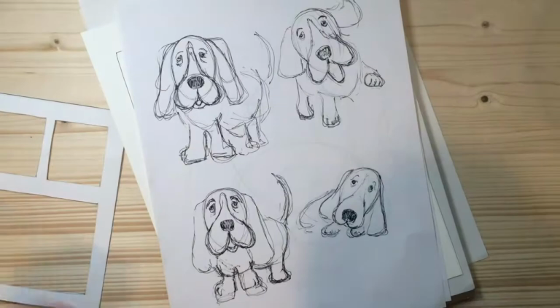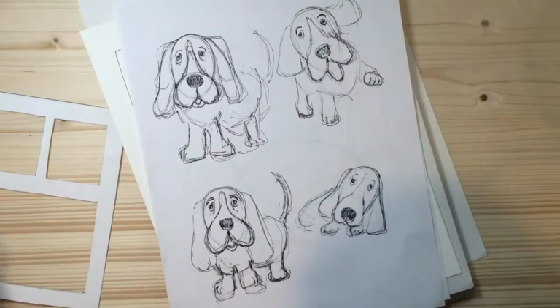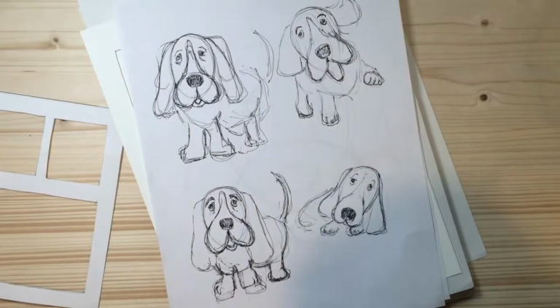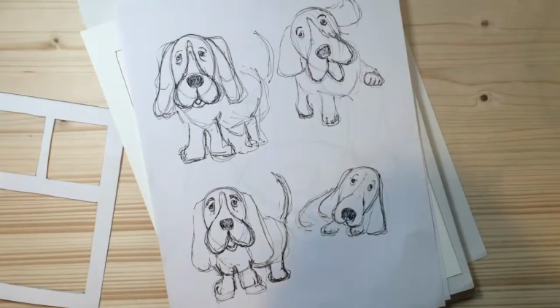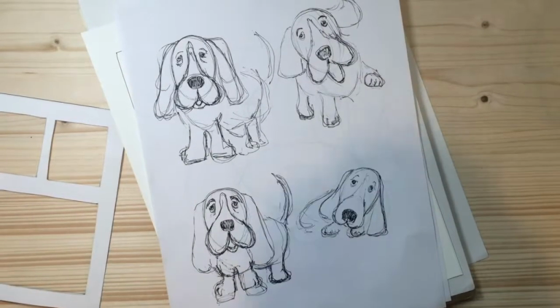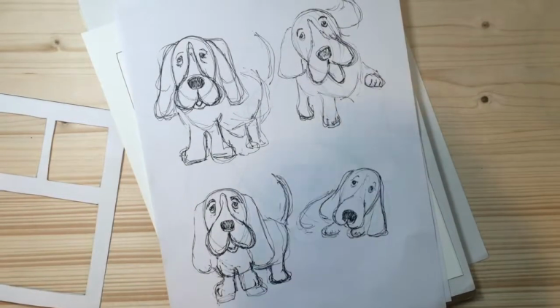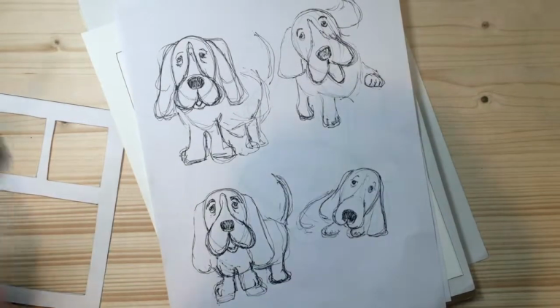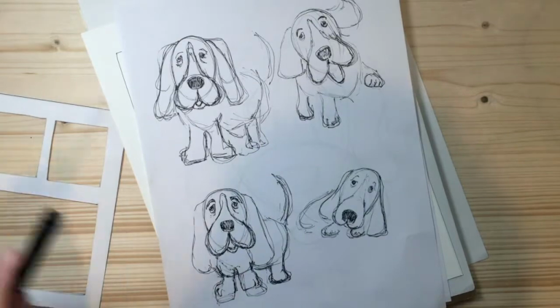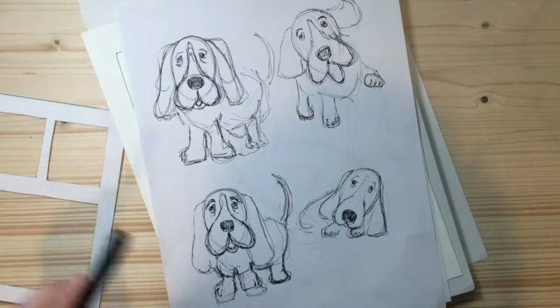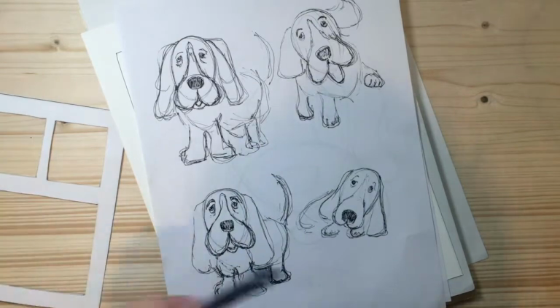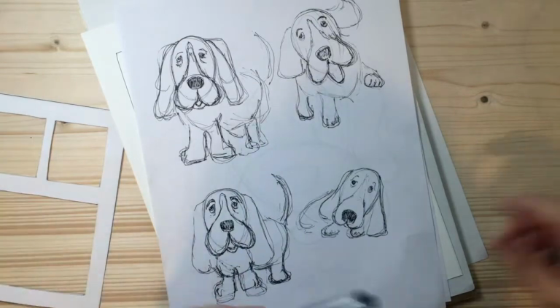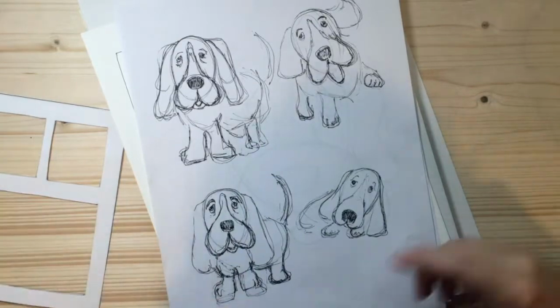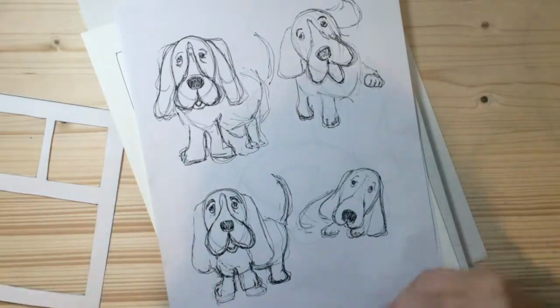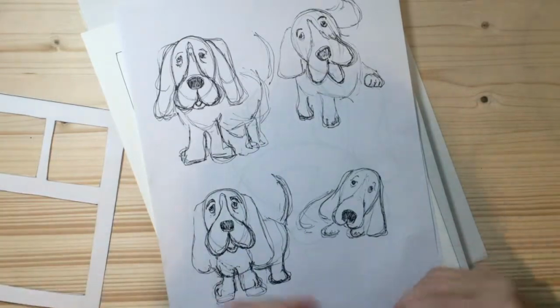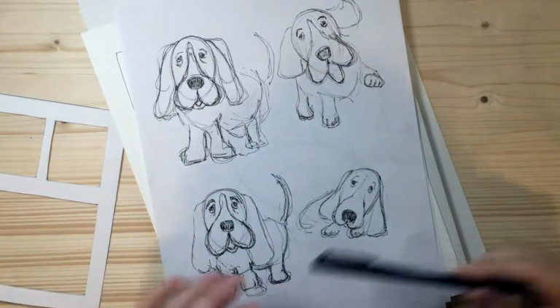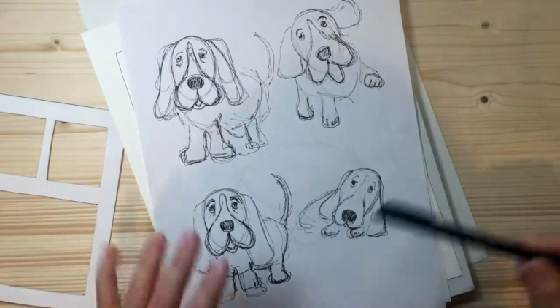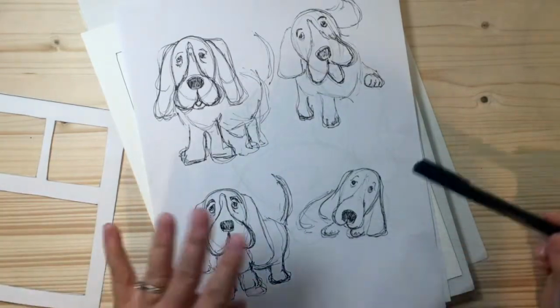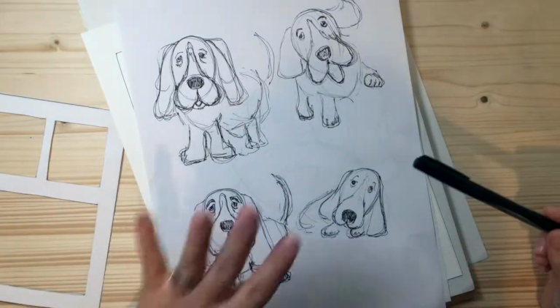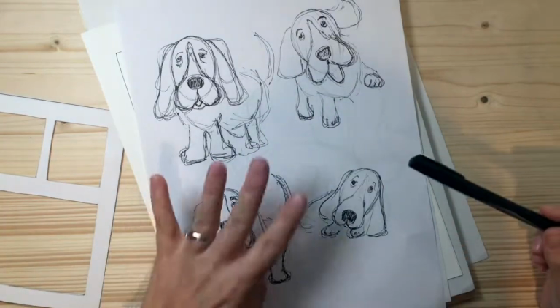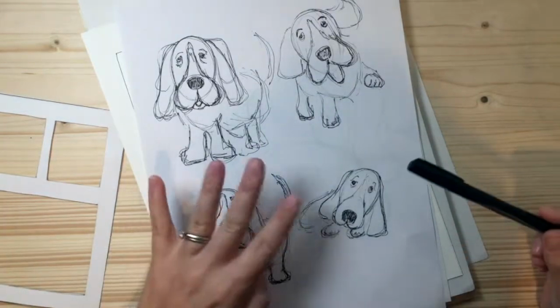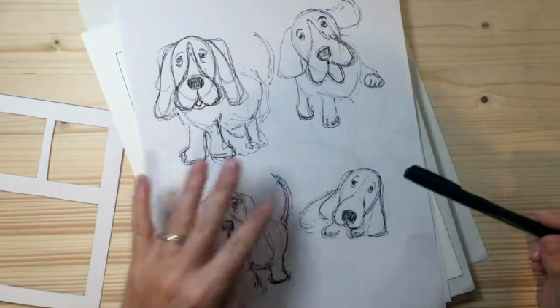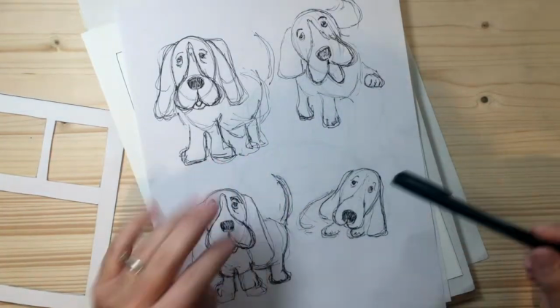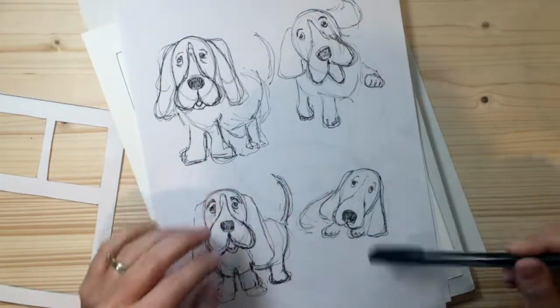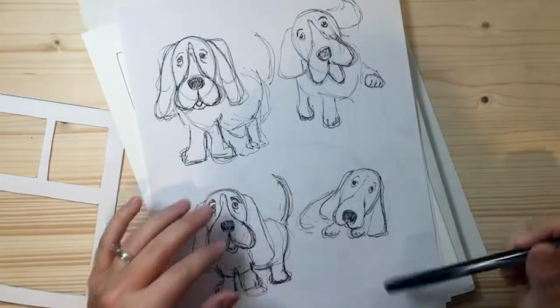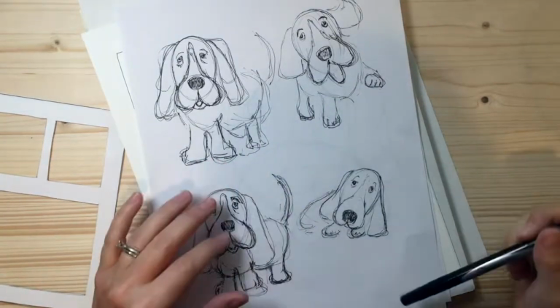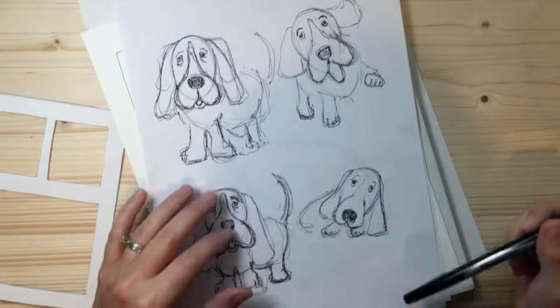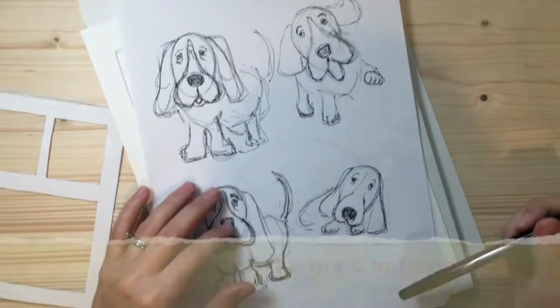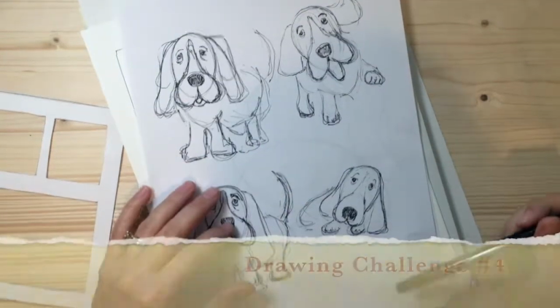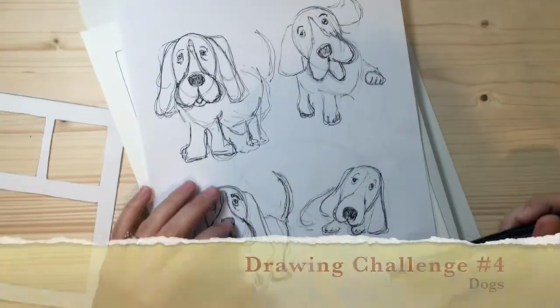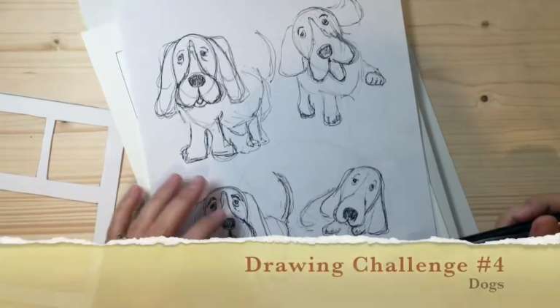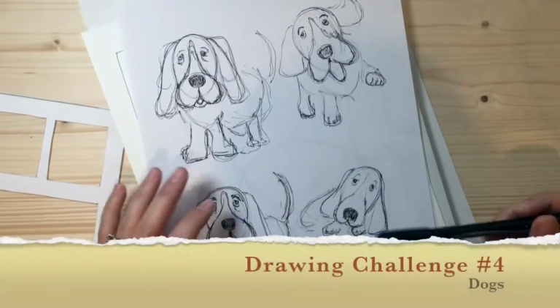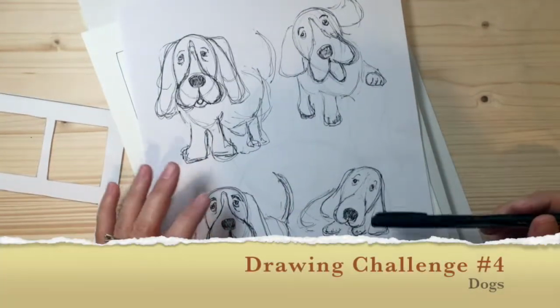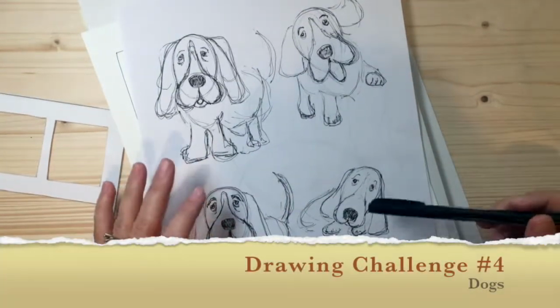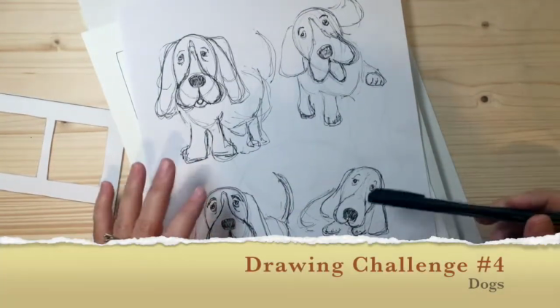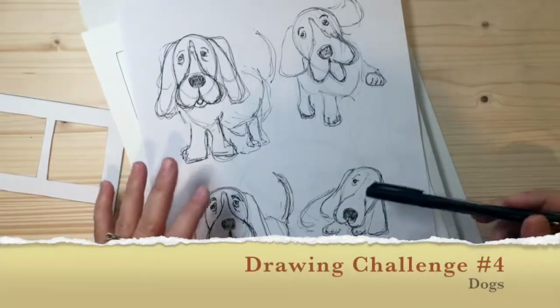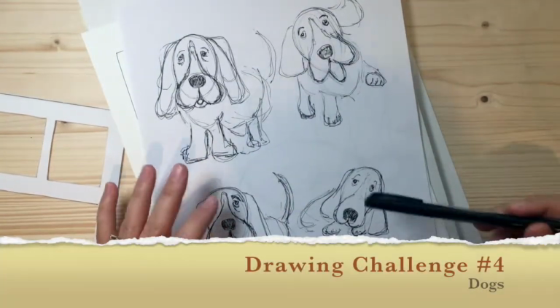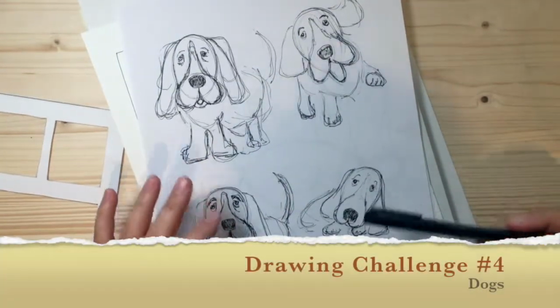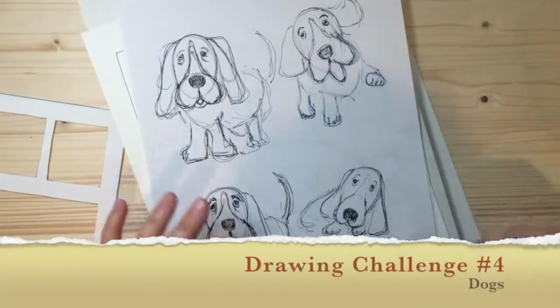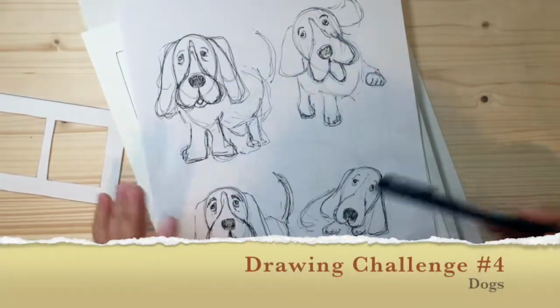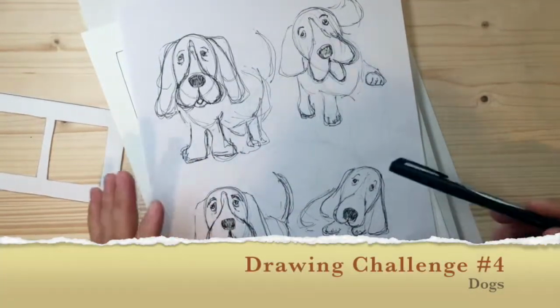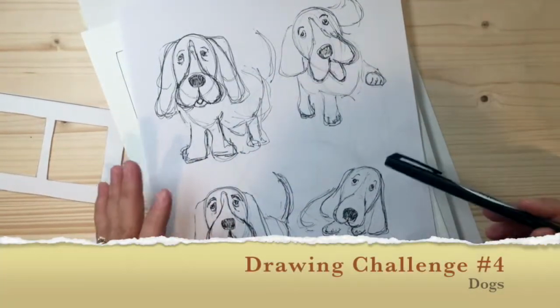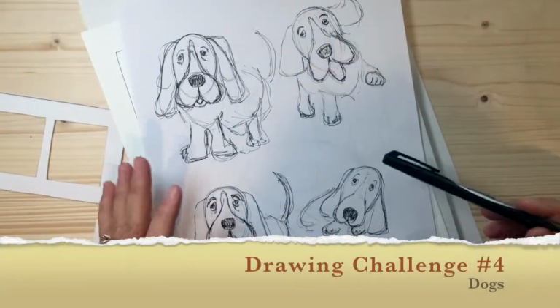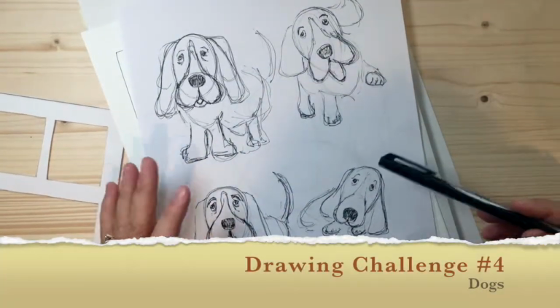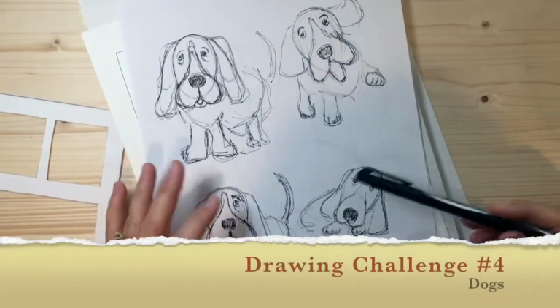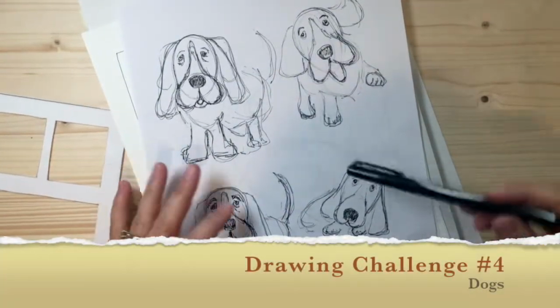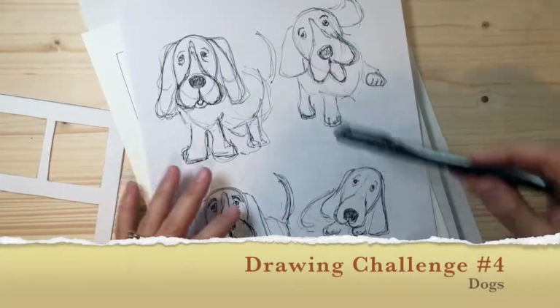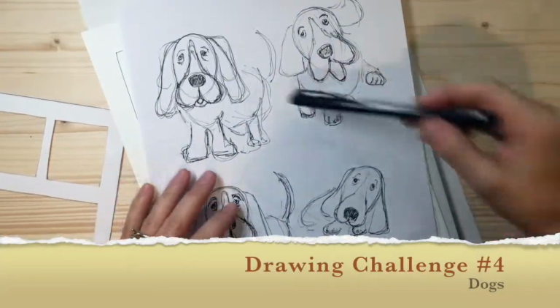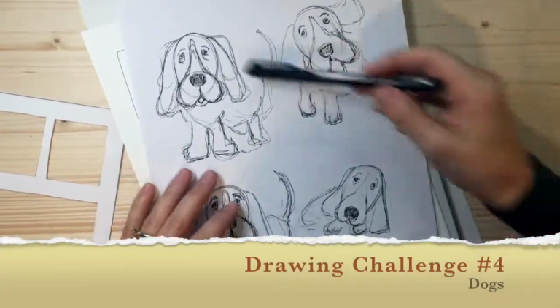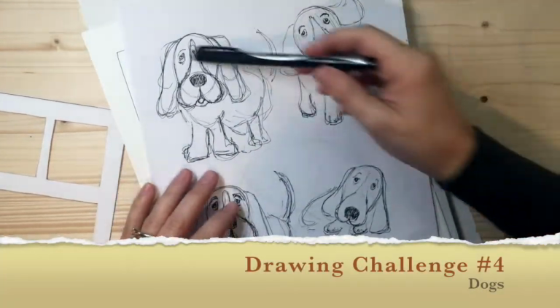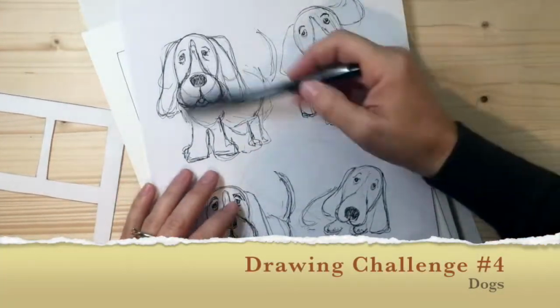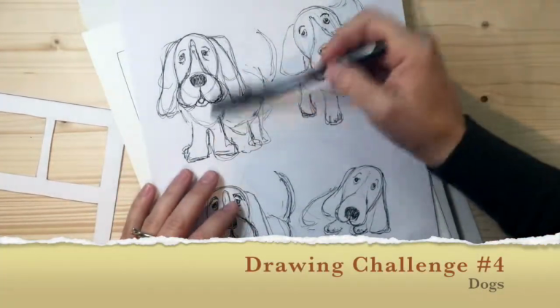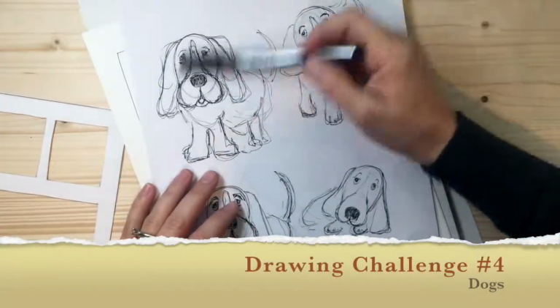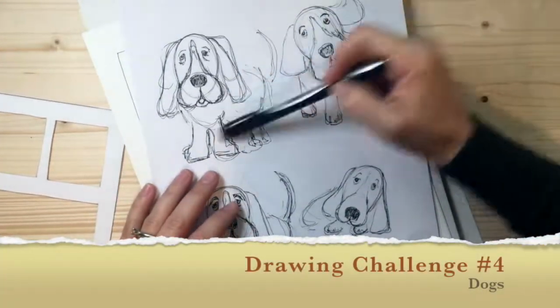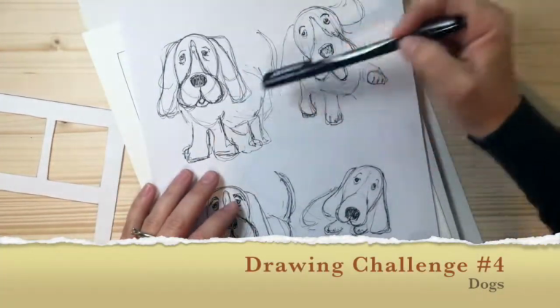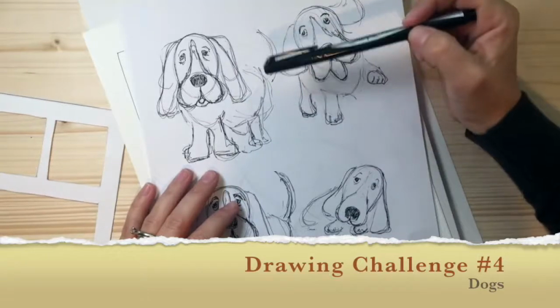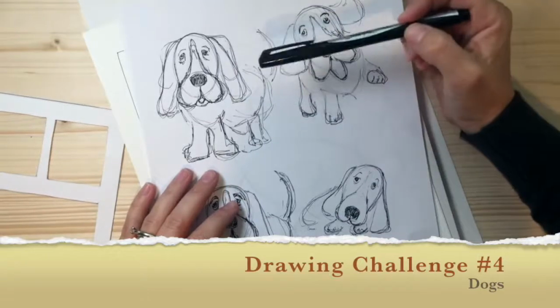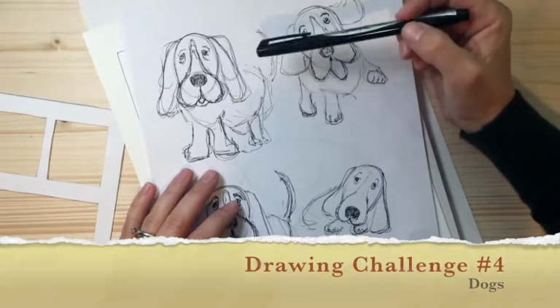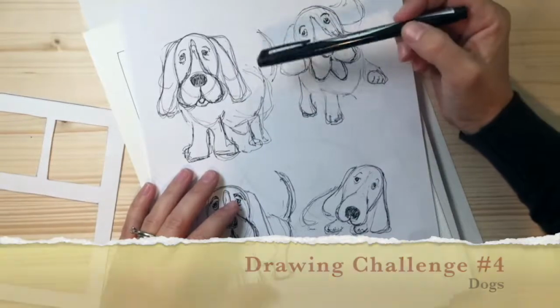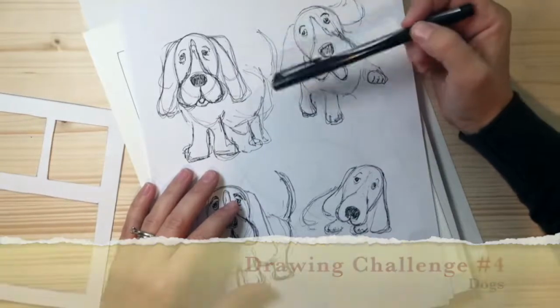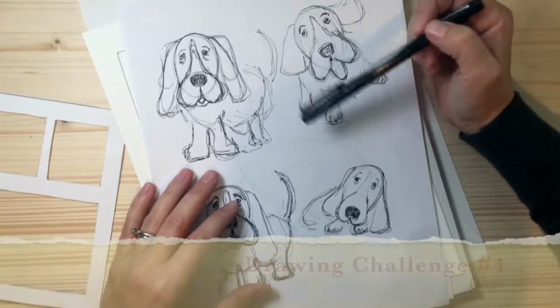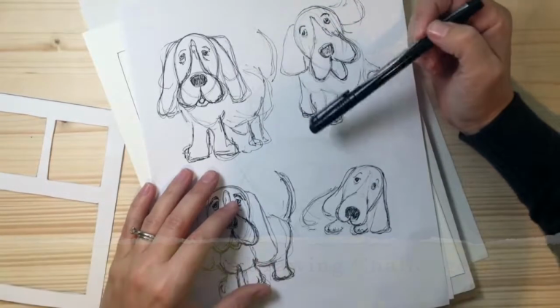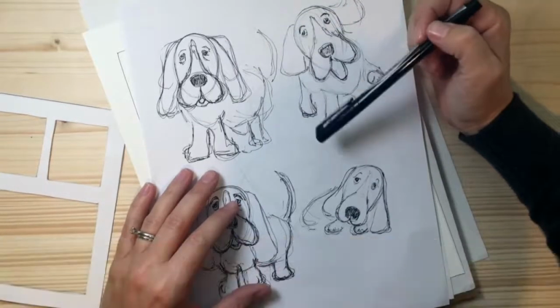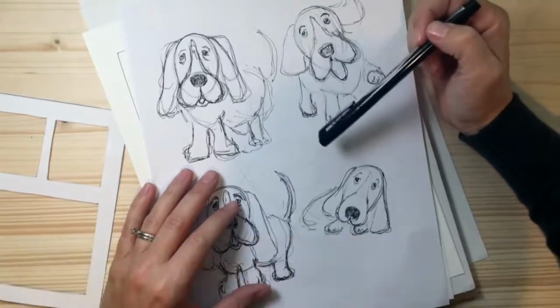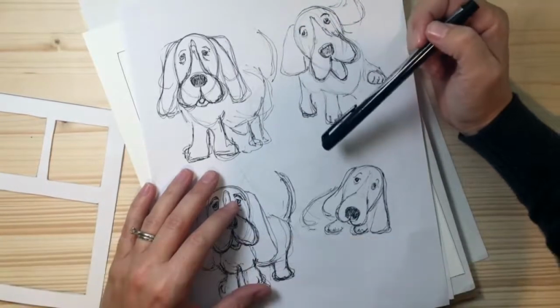Welcome to drawing challenge number four. Today we're going to draw a dog, and I'm just going to use basic shapes to show you how to draw a dog.